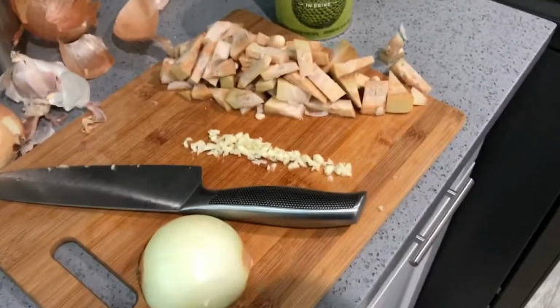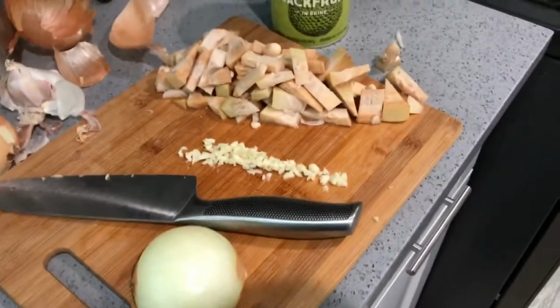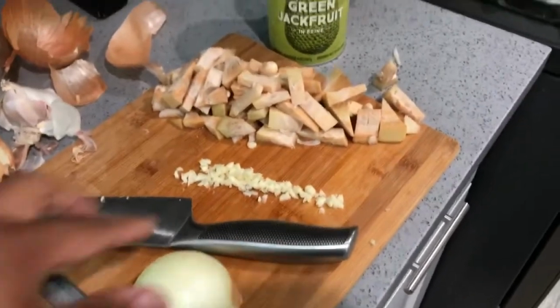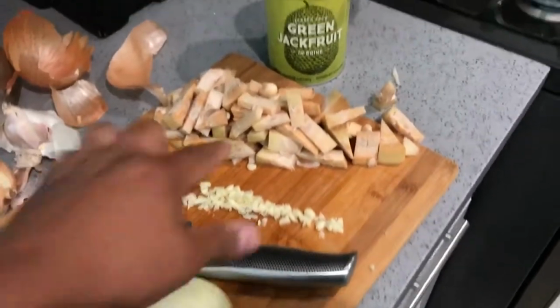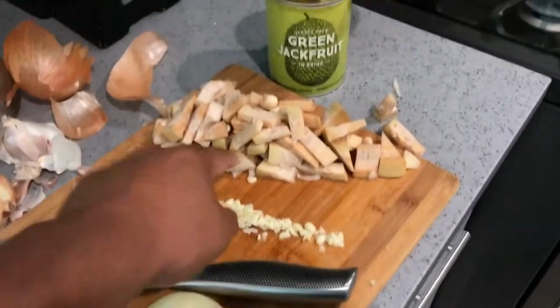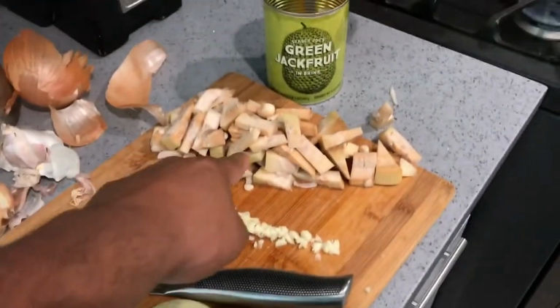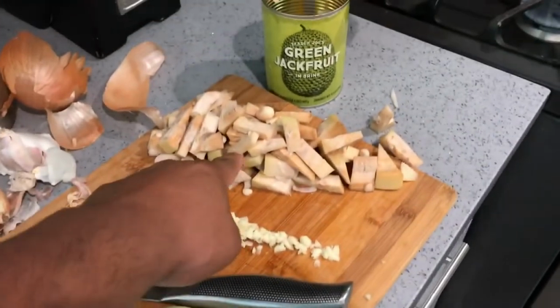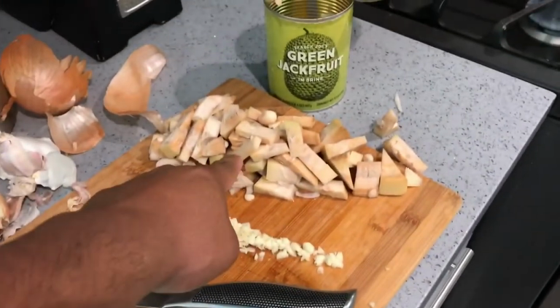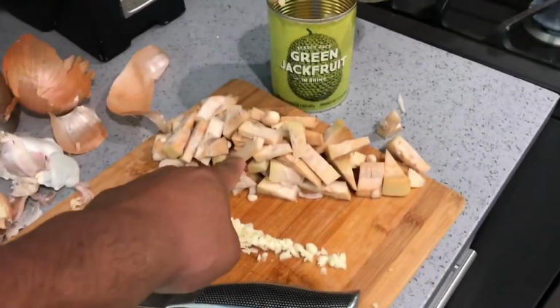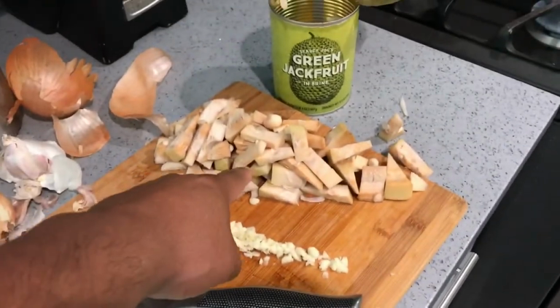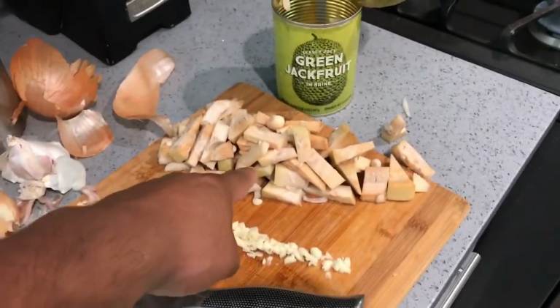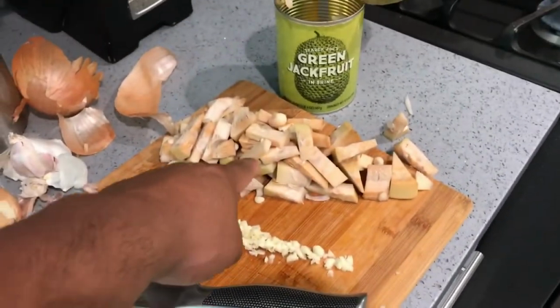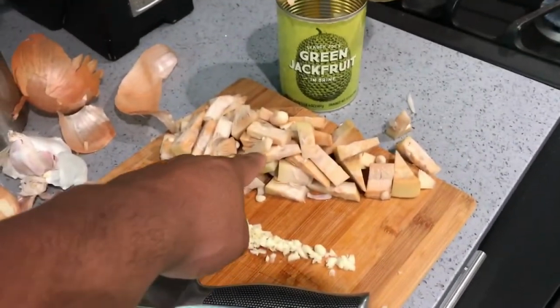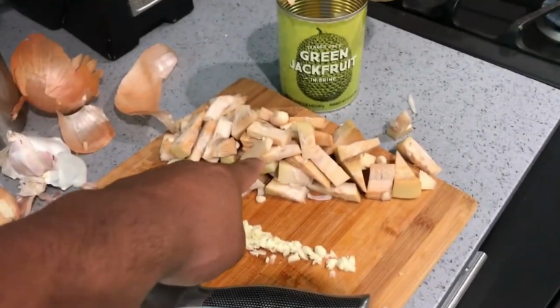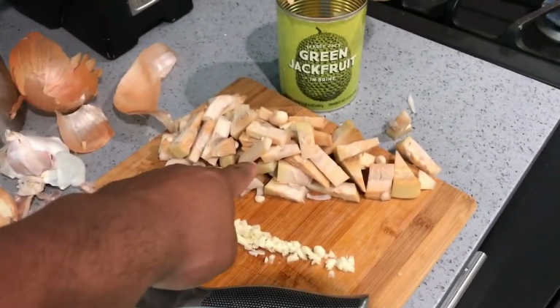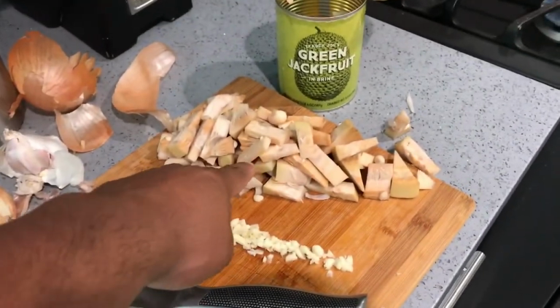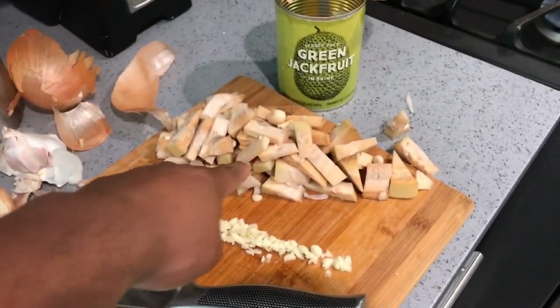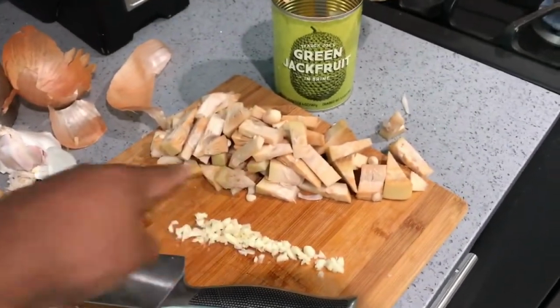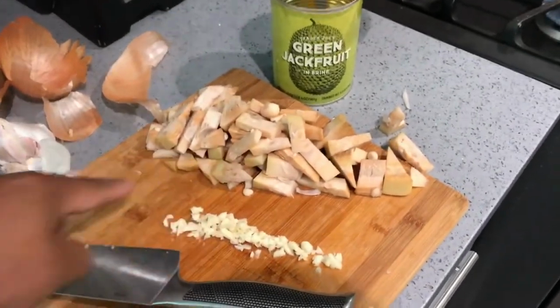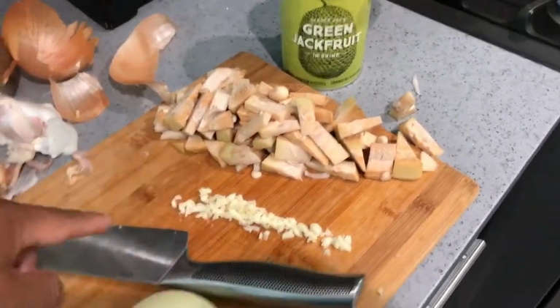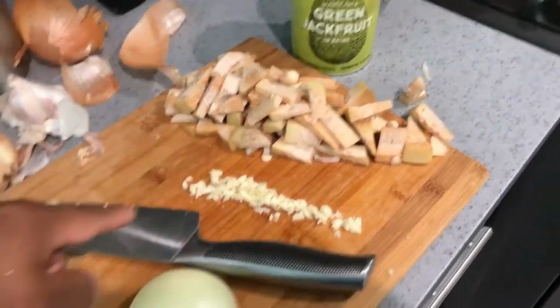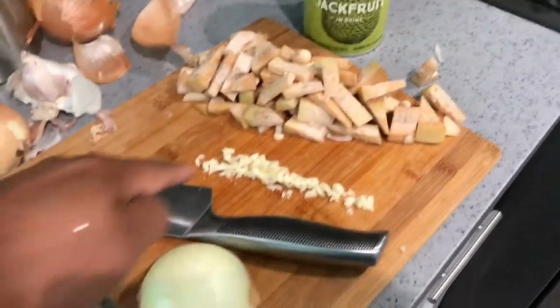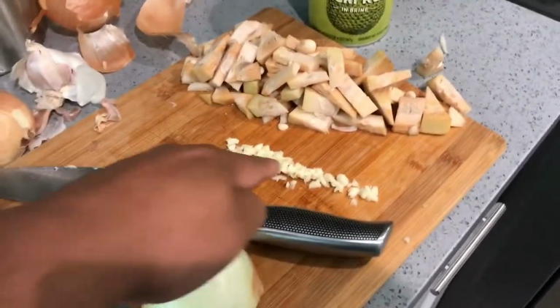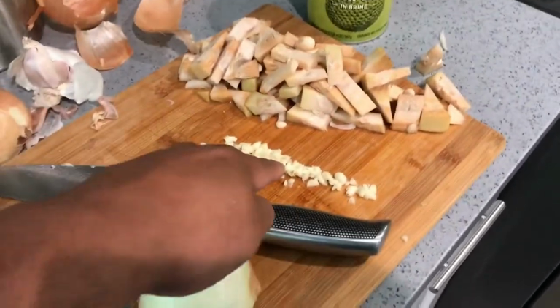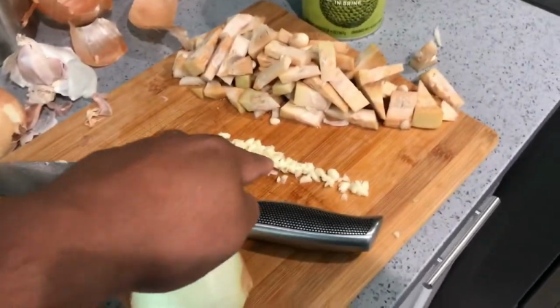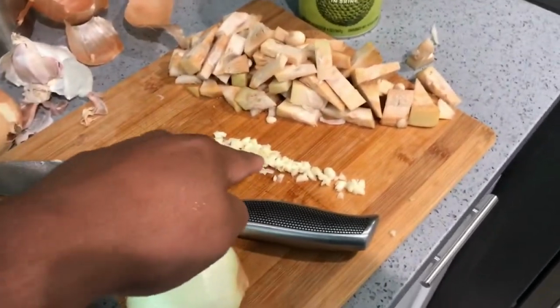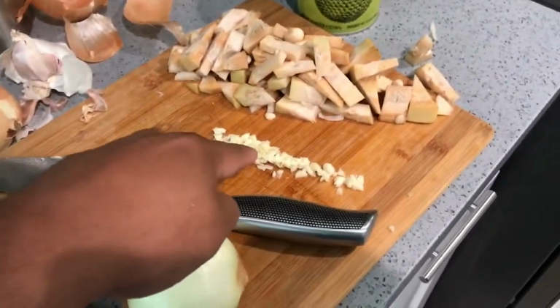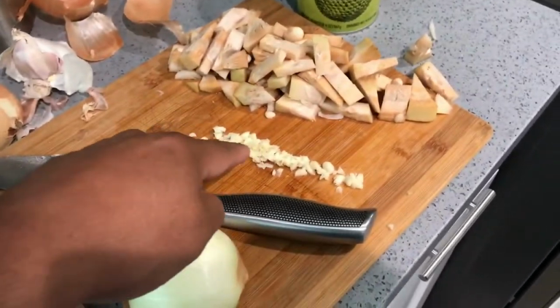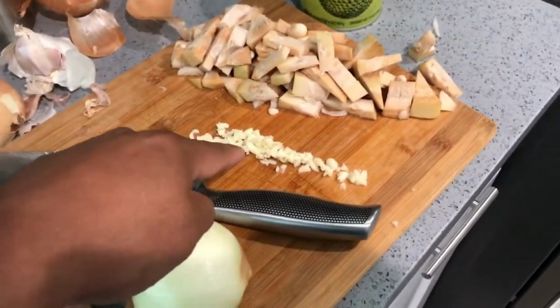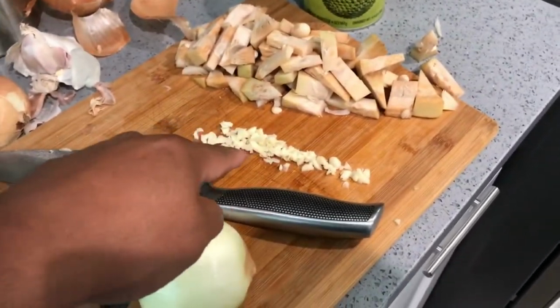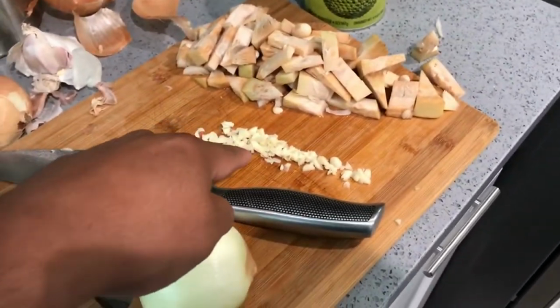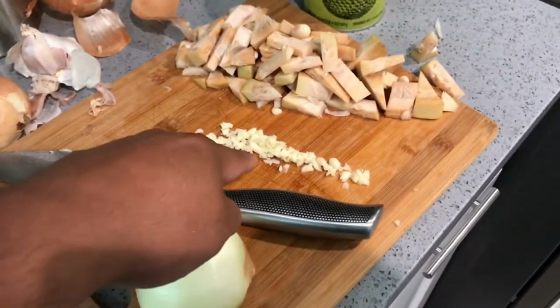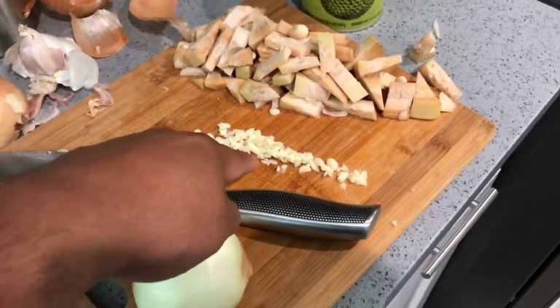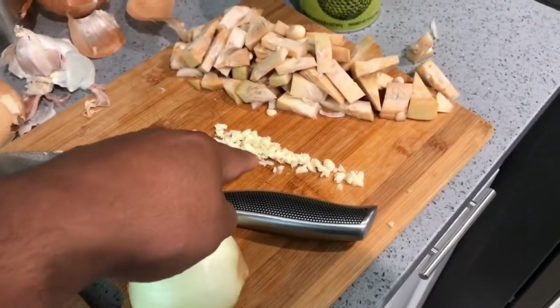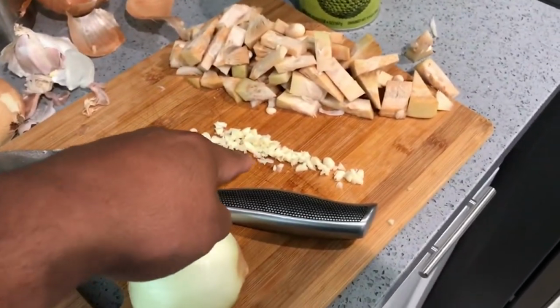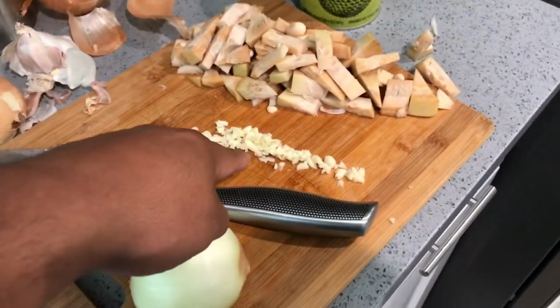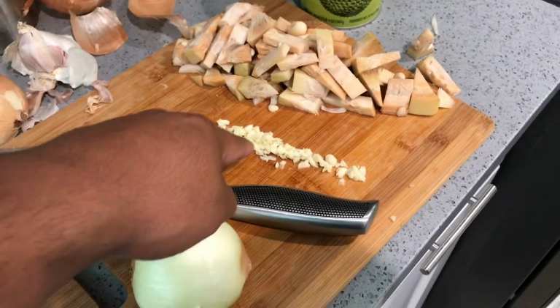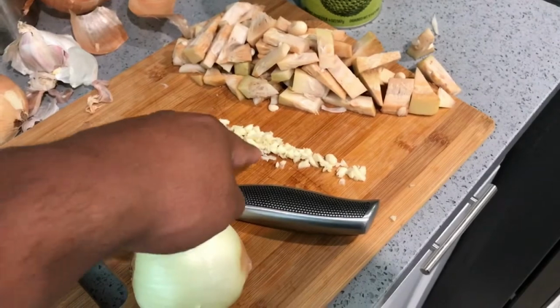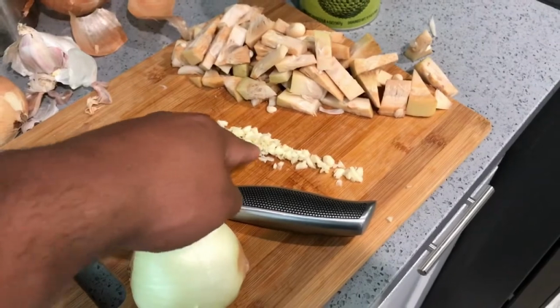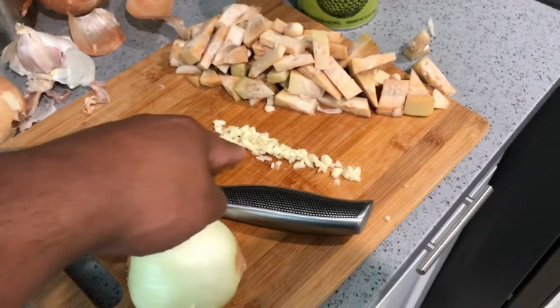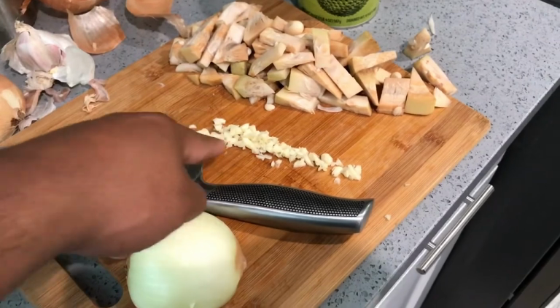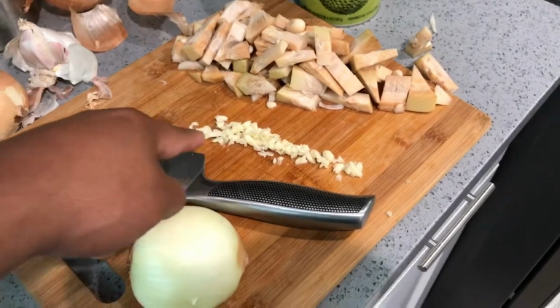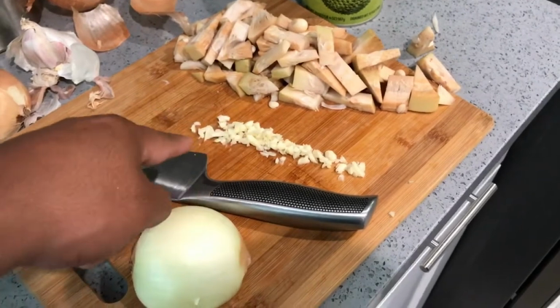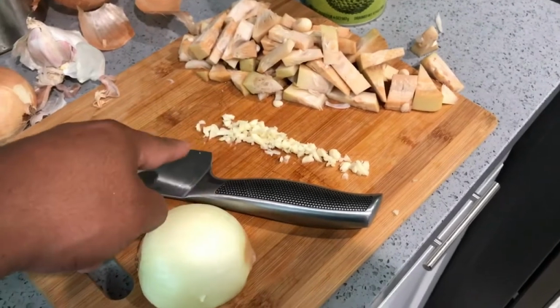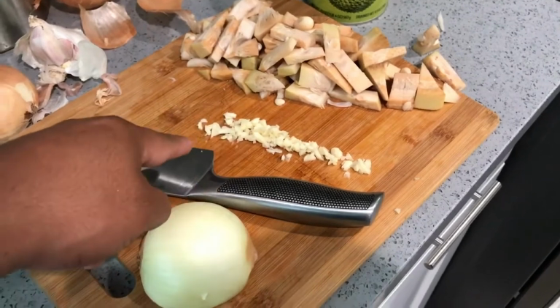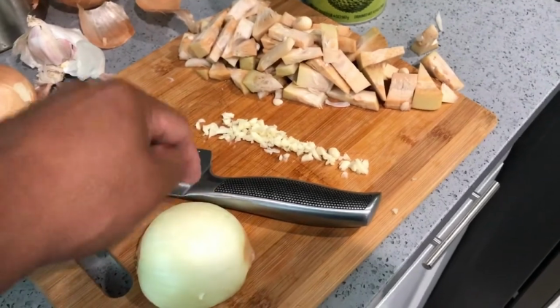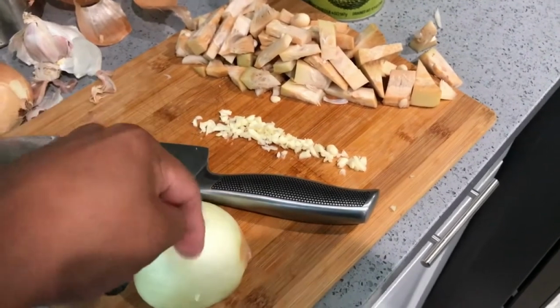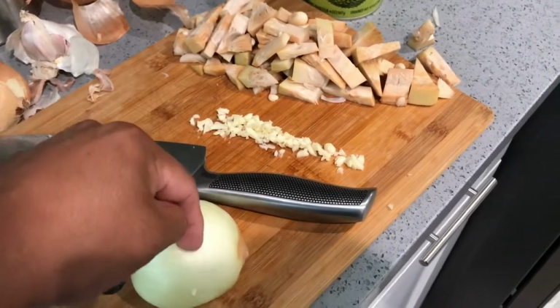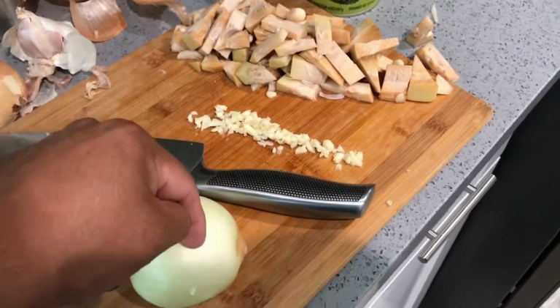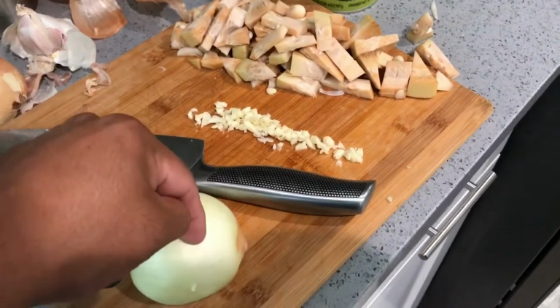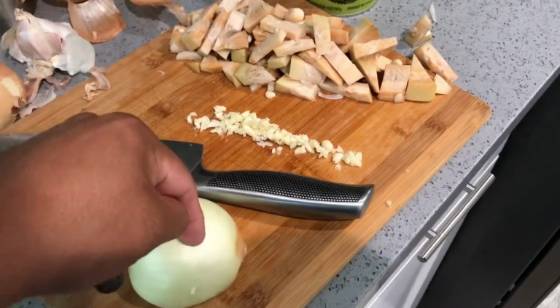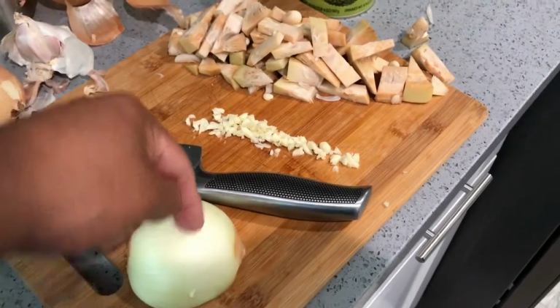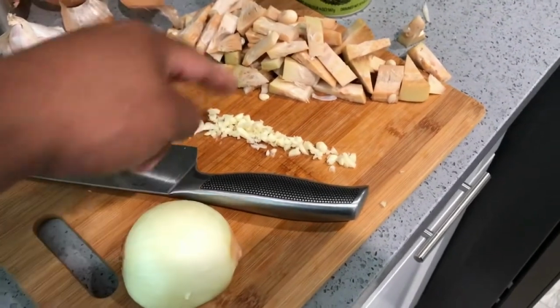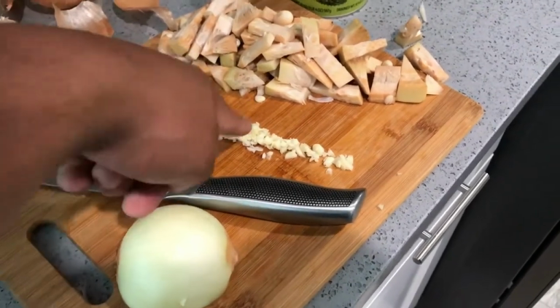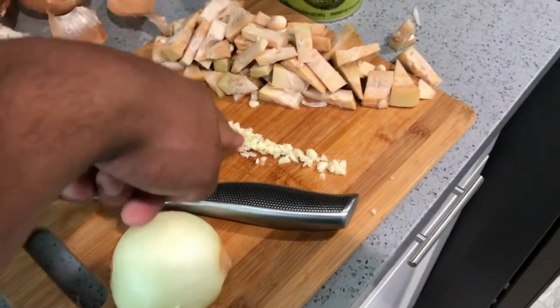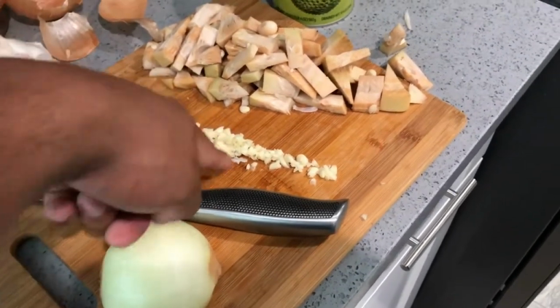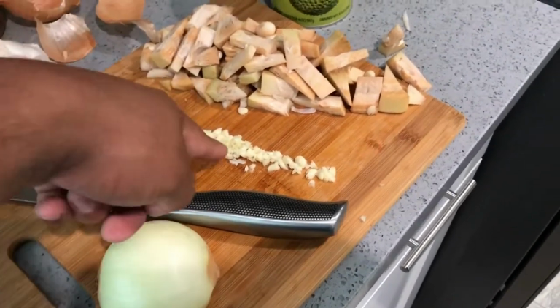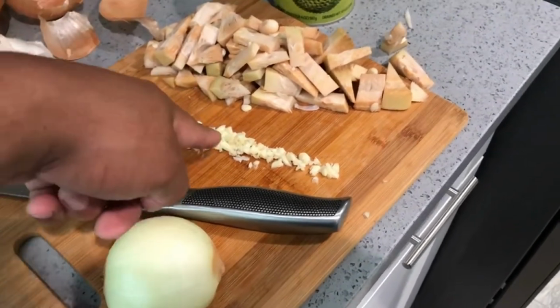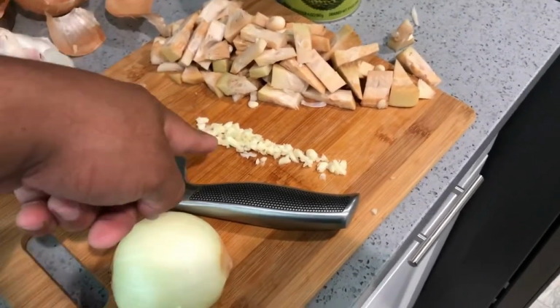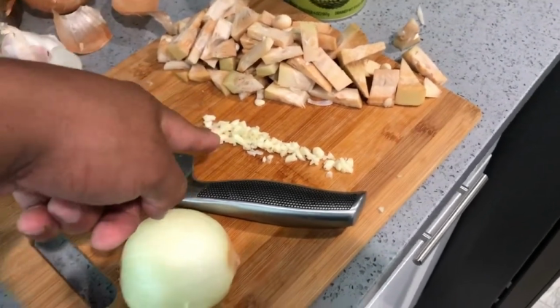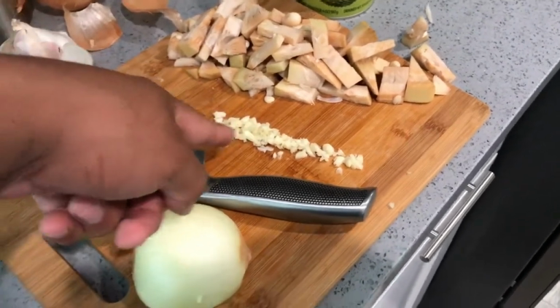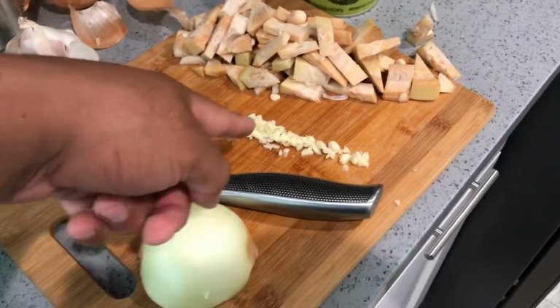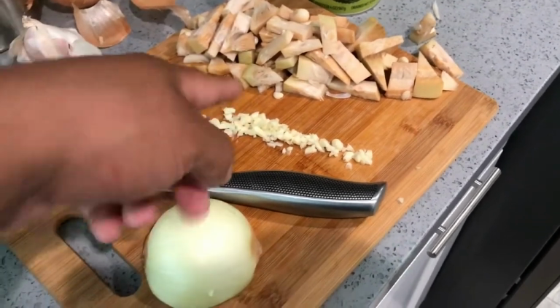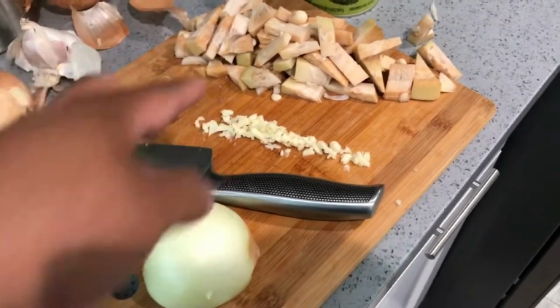Anyways, drain and rinse your jackfruit, cut up some onions and garlic.